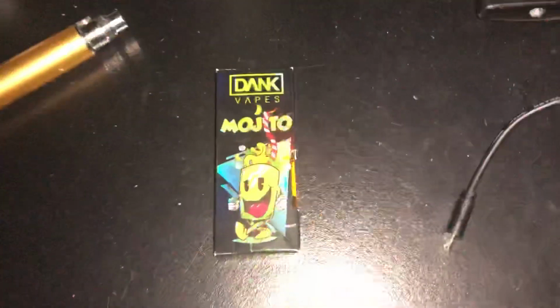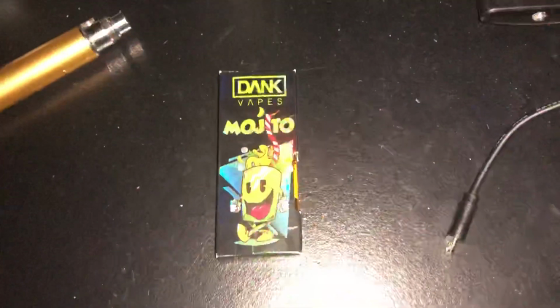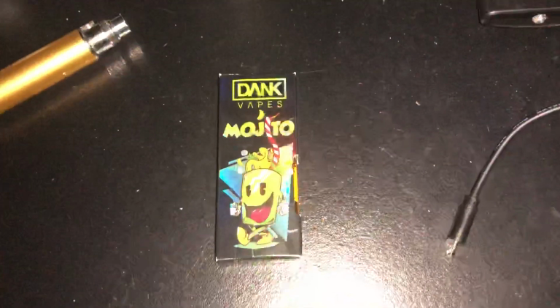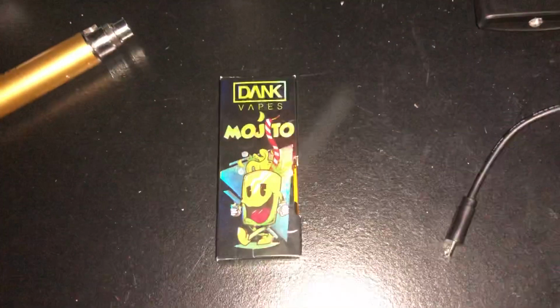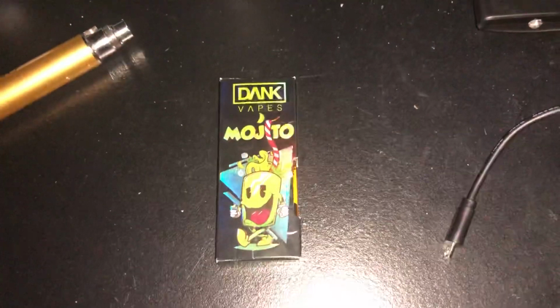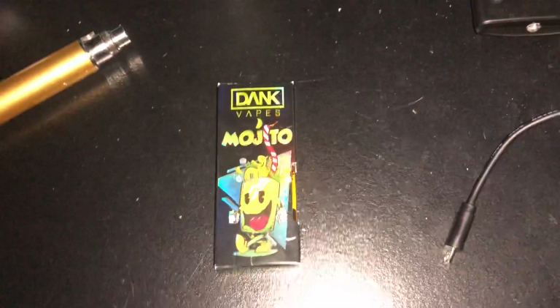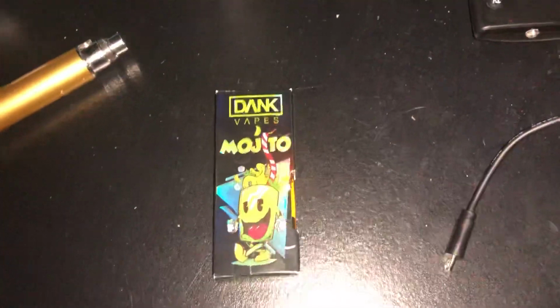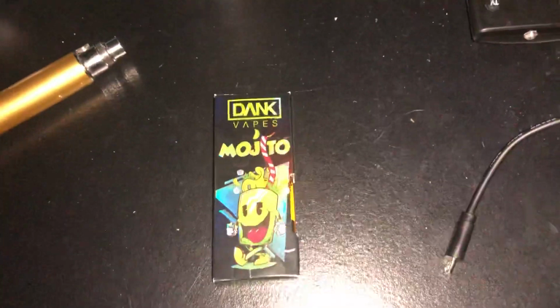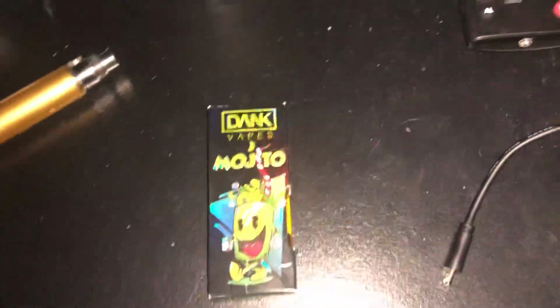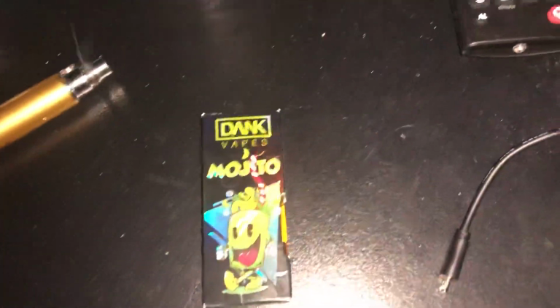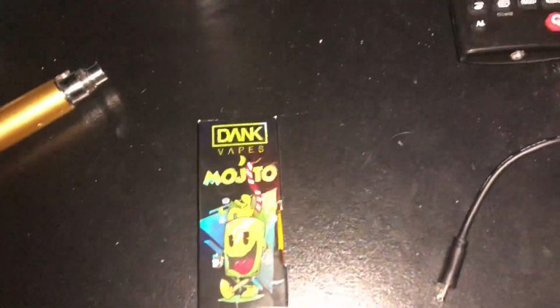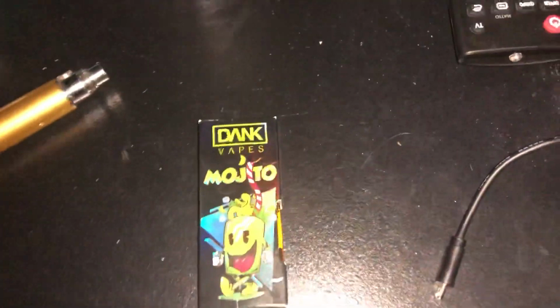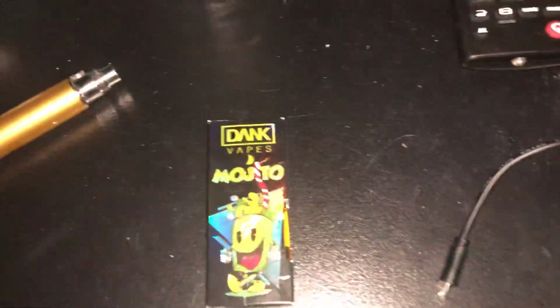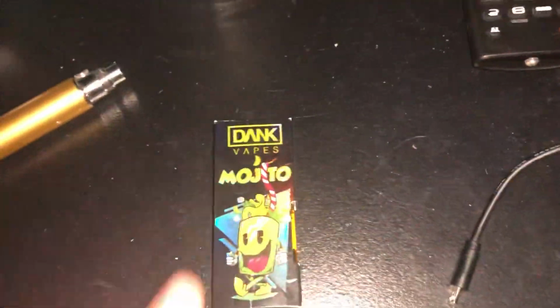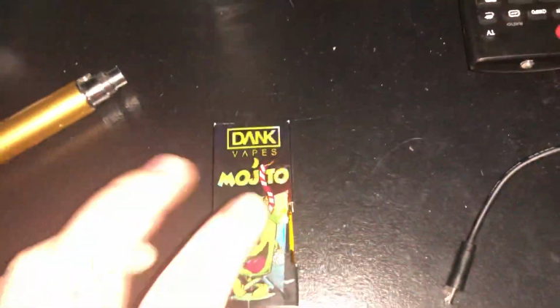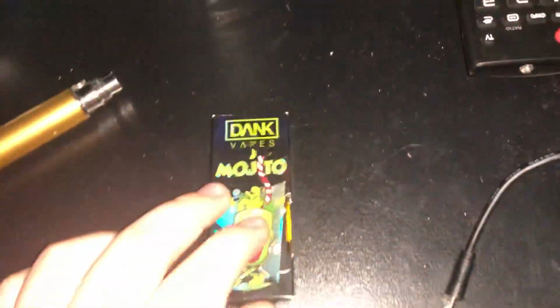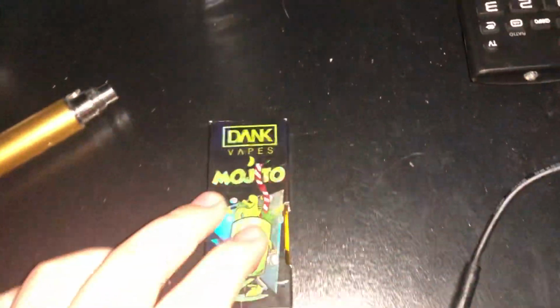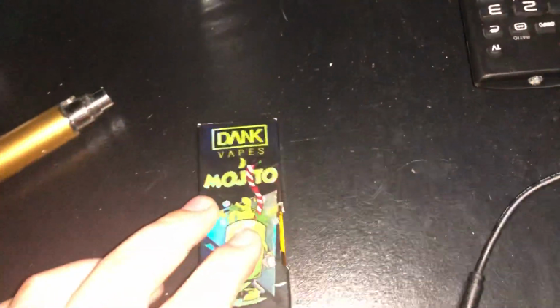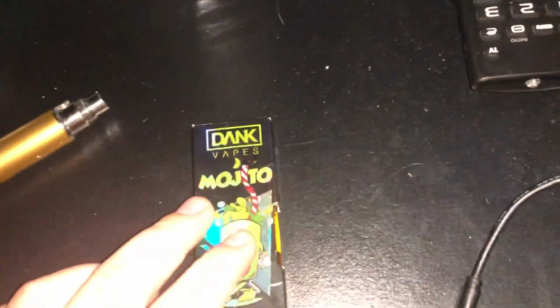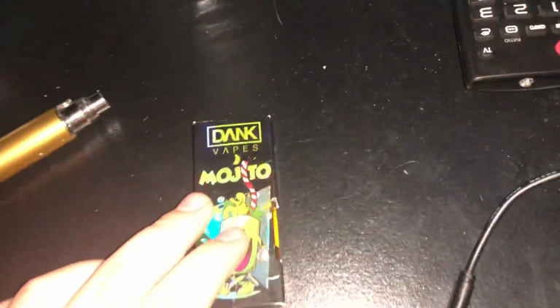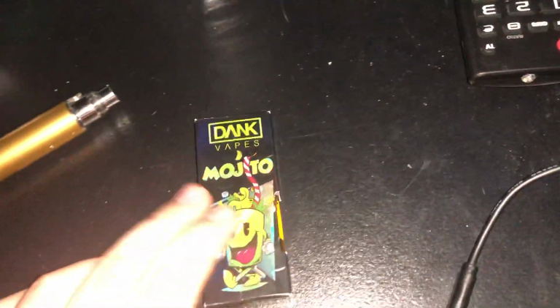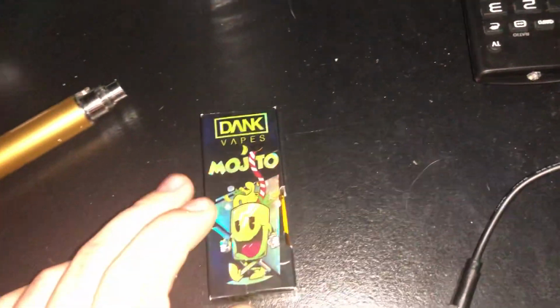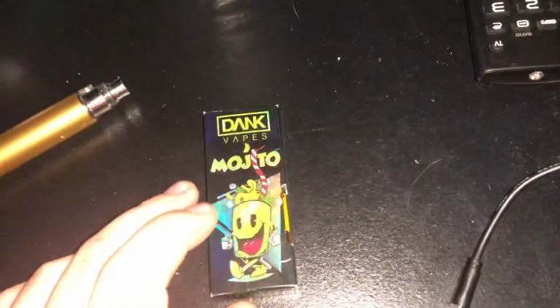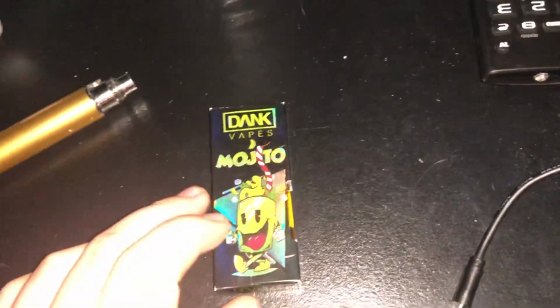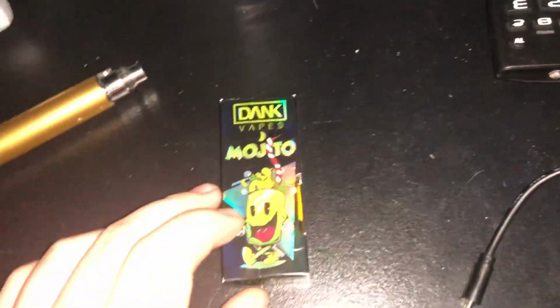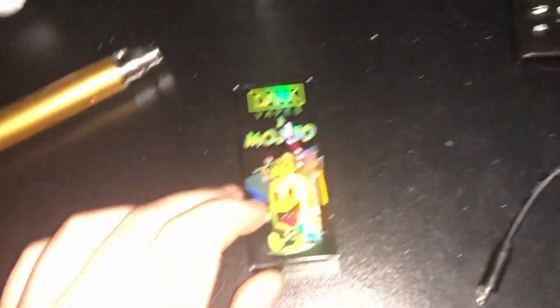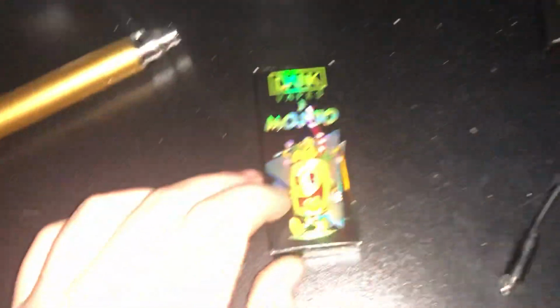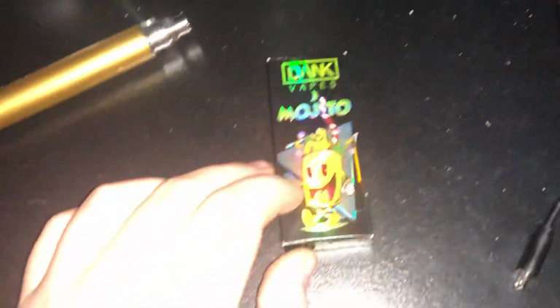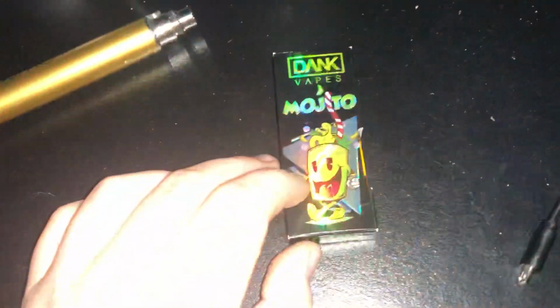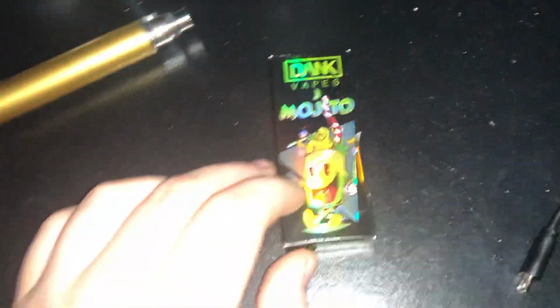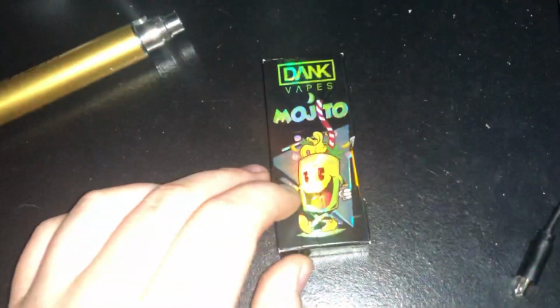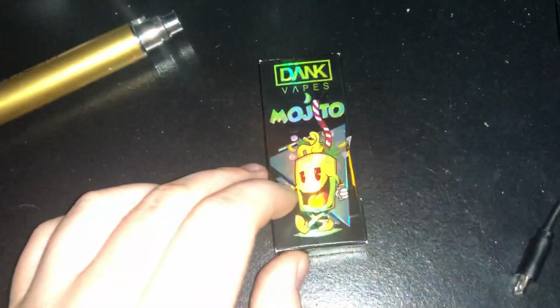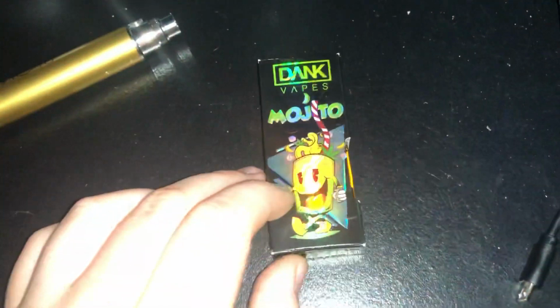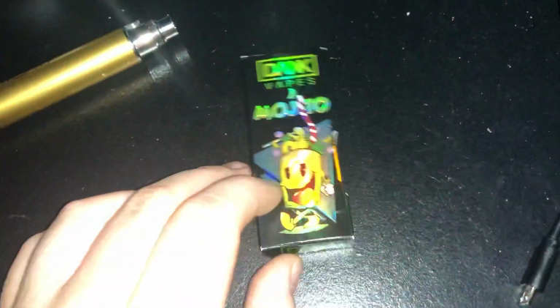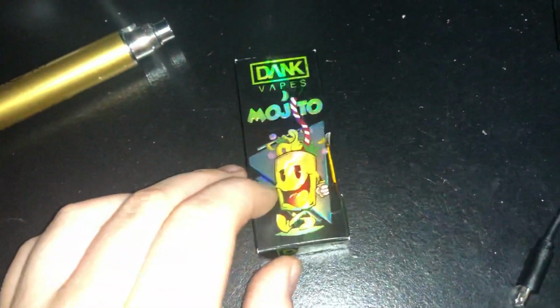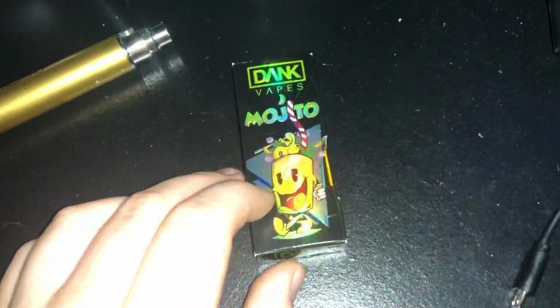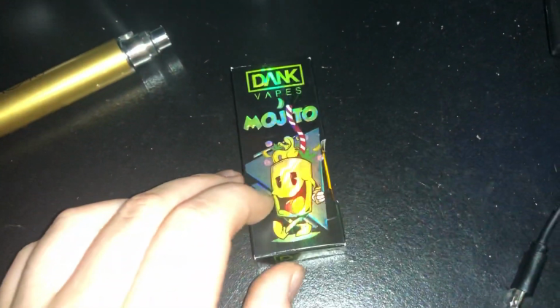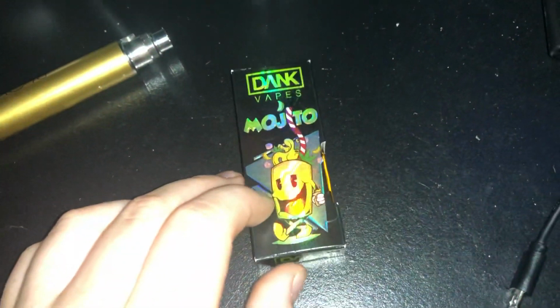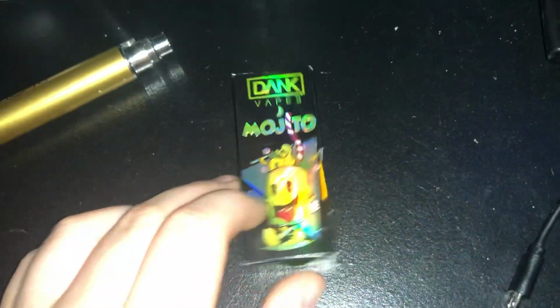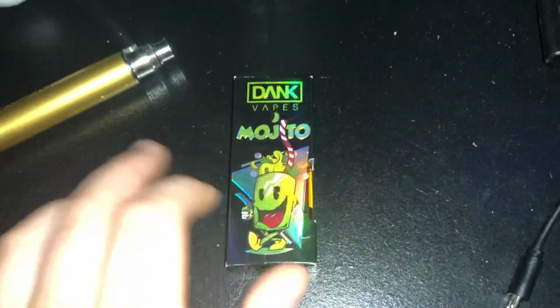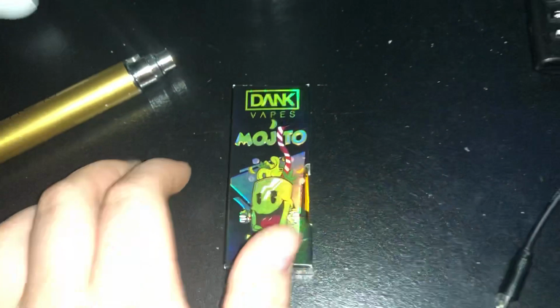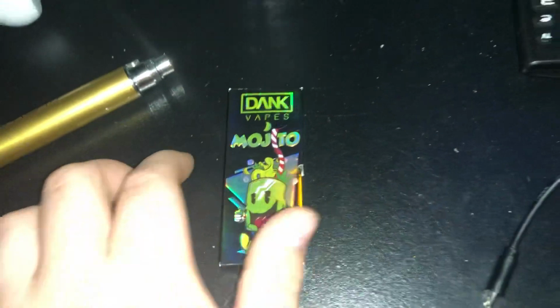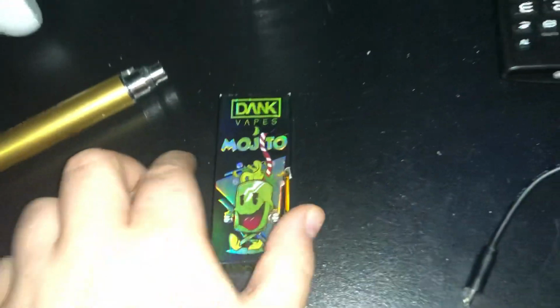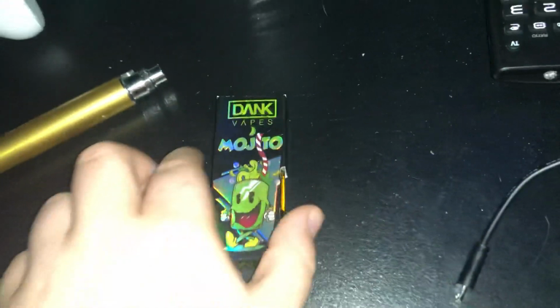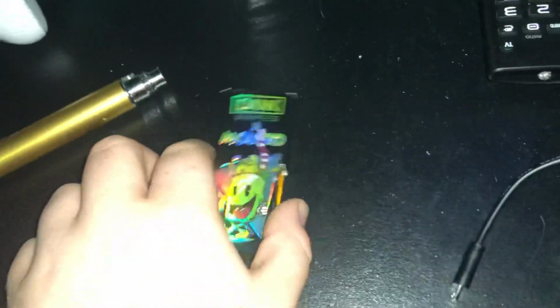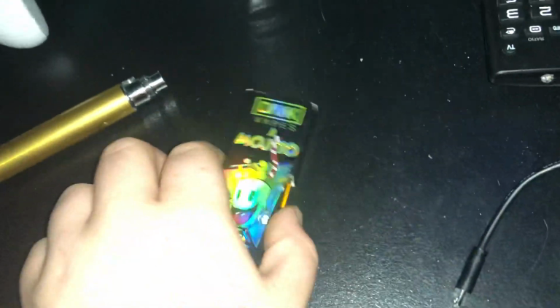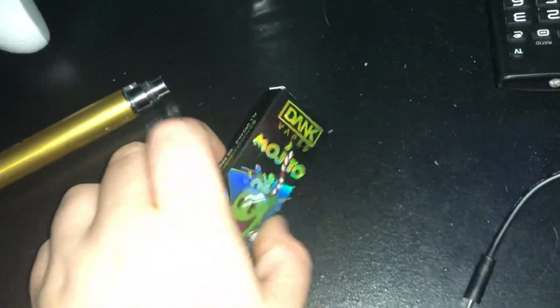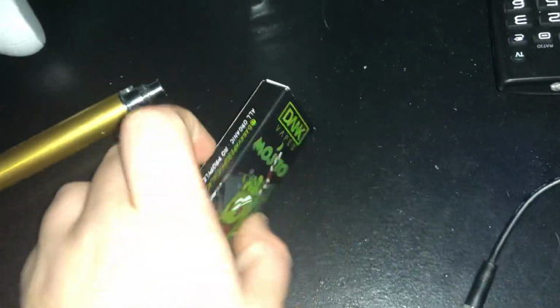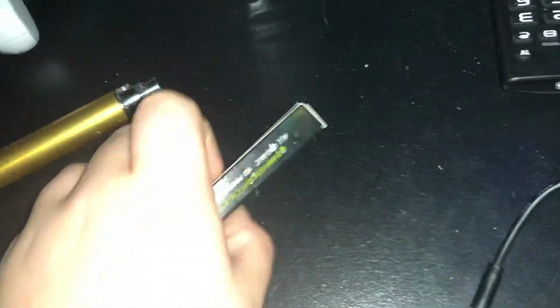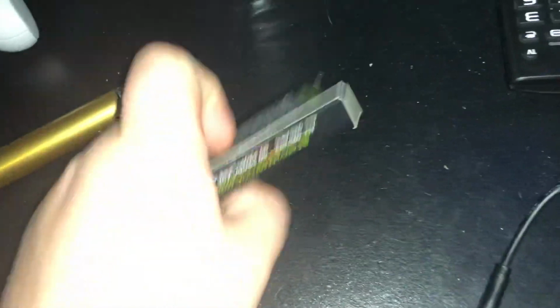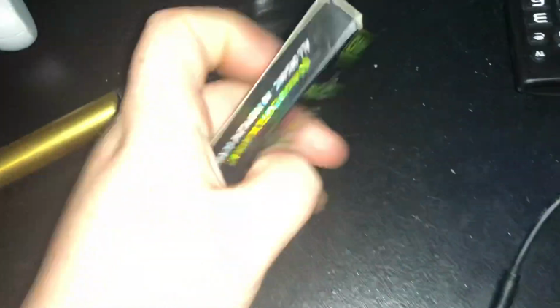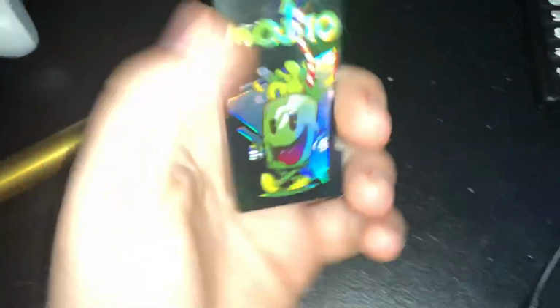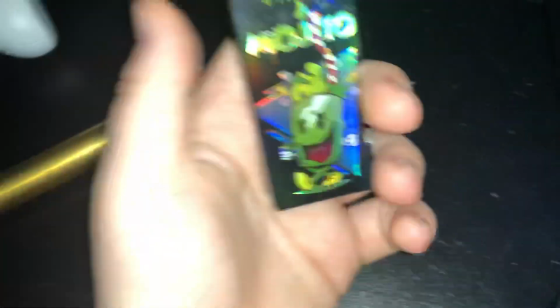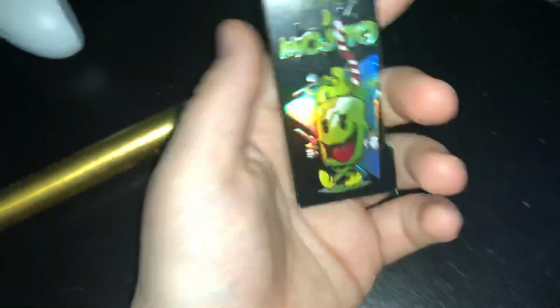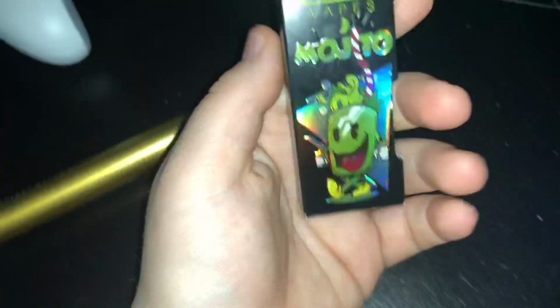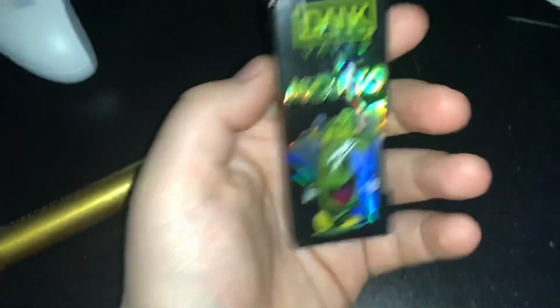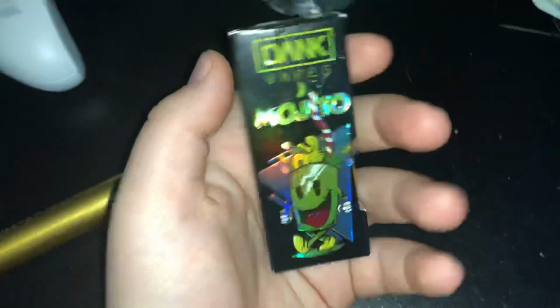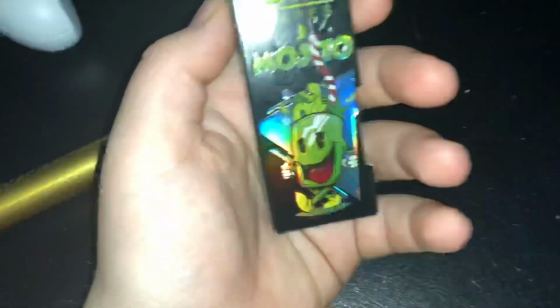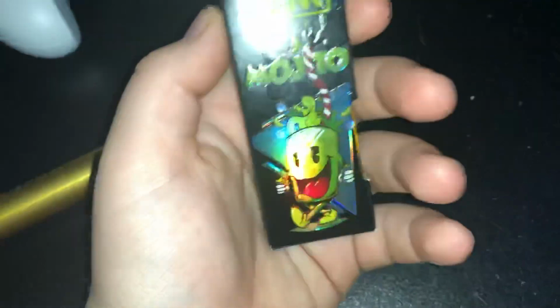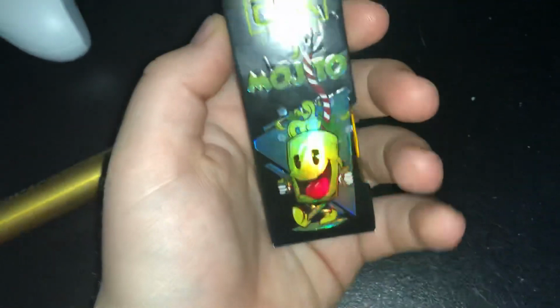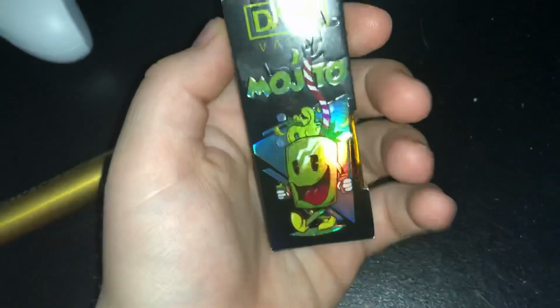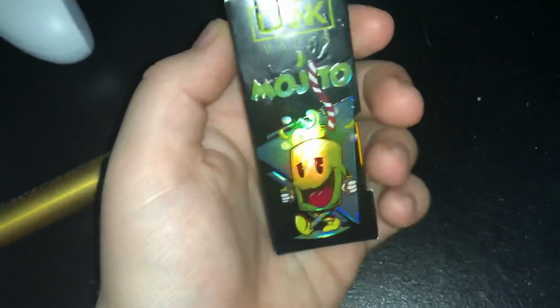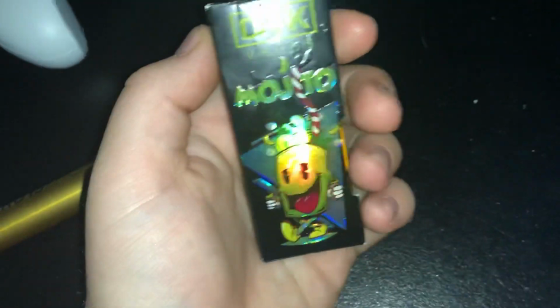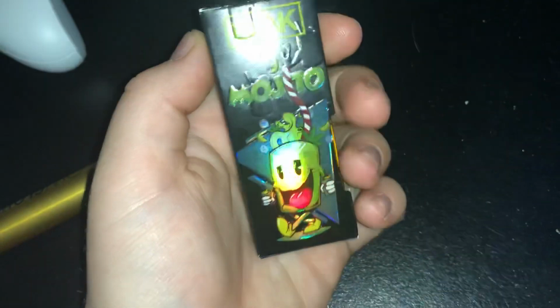Yo, what is up guys? So I have a DankVapes here, and I want to know if y'all people on YouTube think it's real. I'm gonna show y'all the cart.